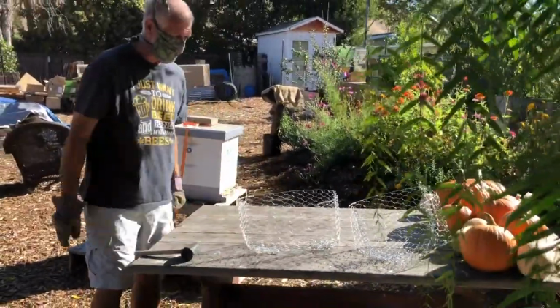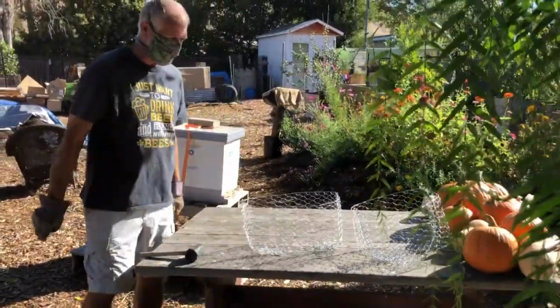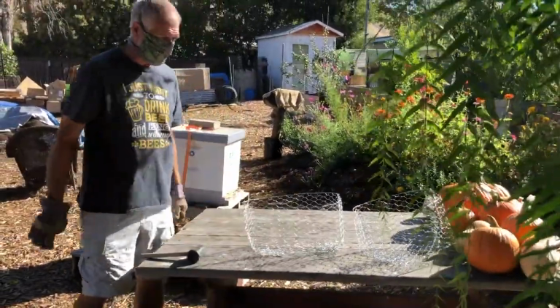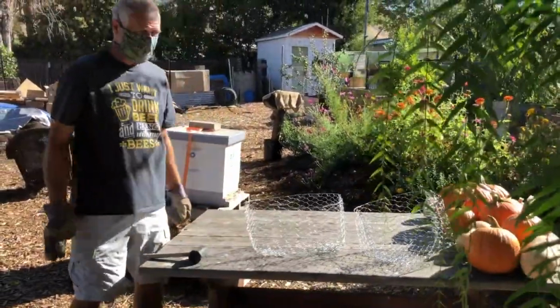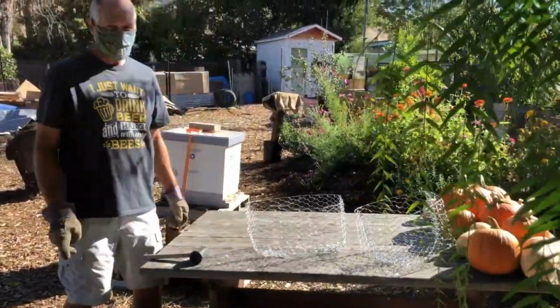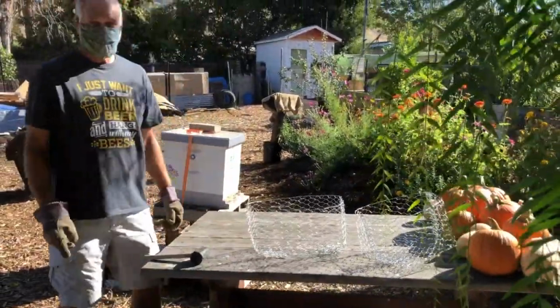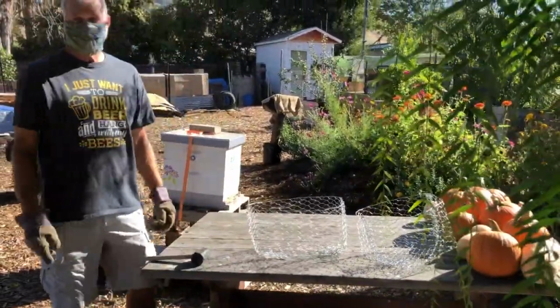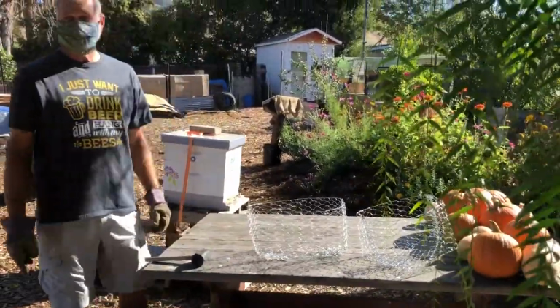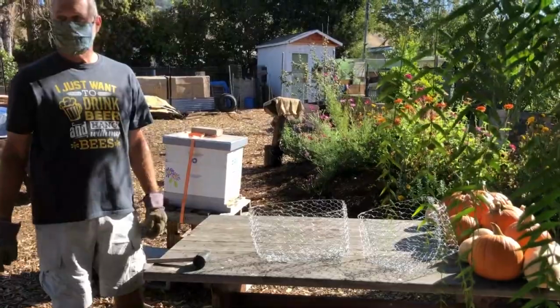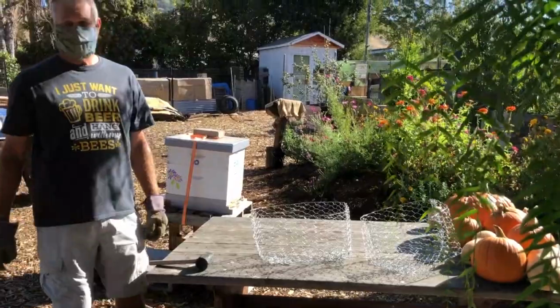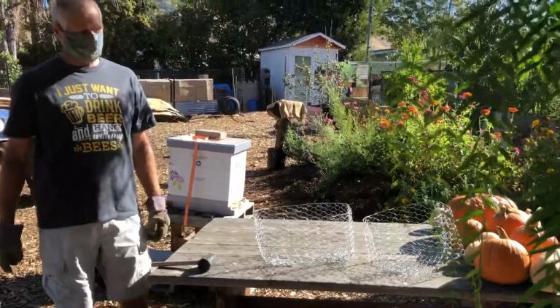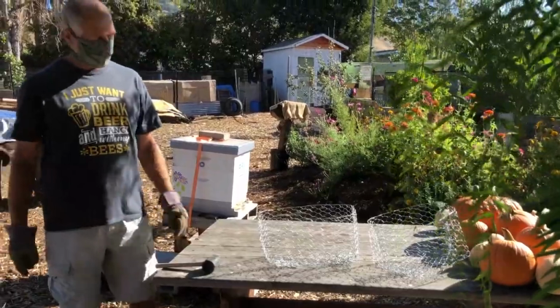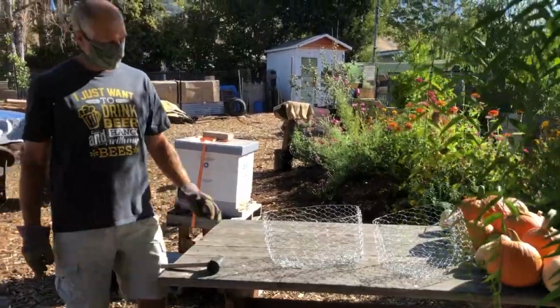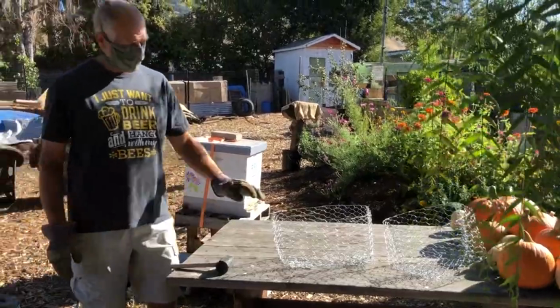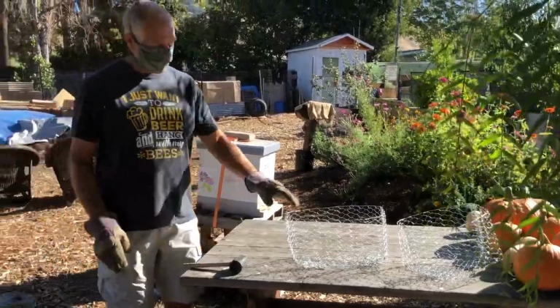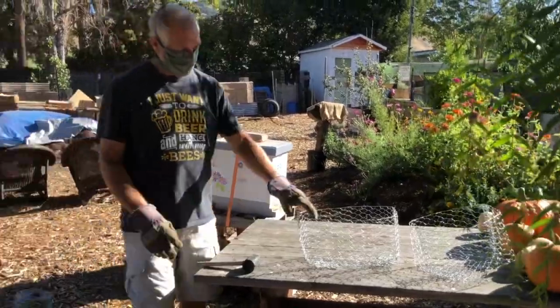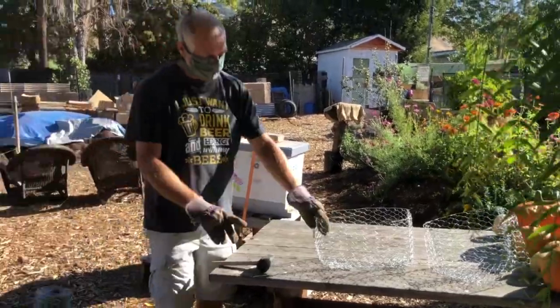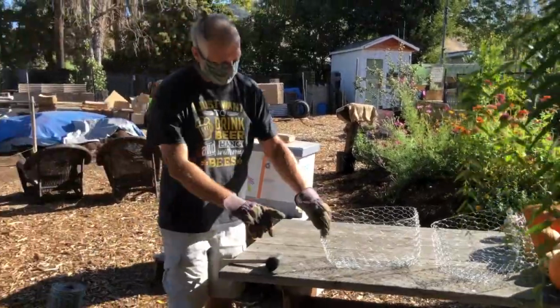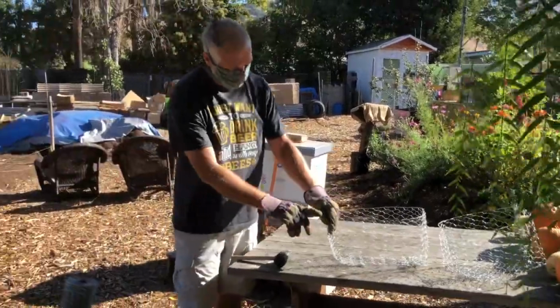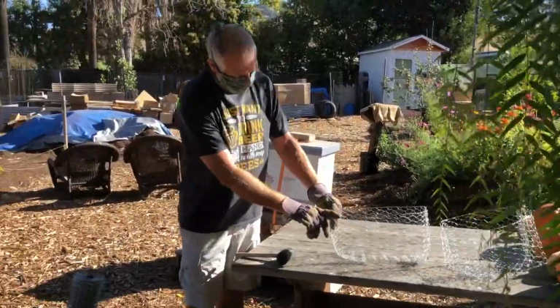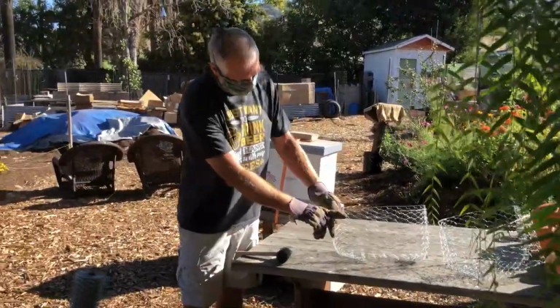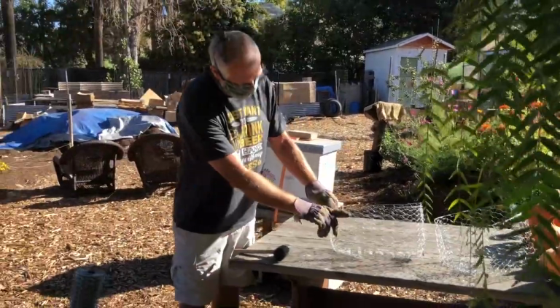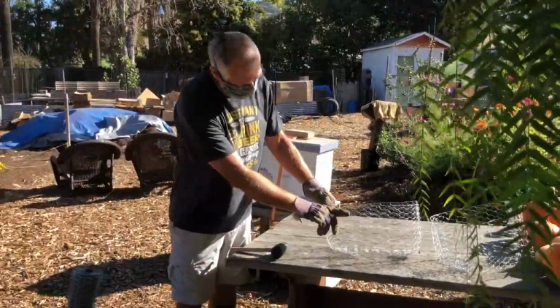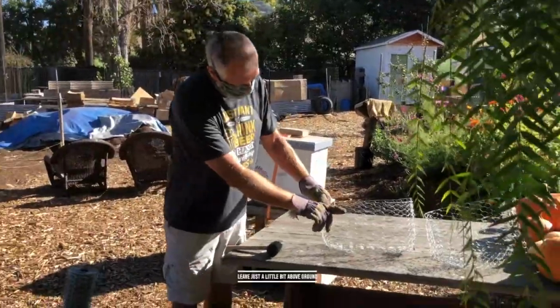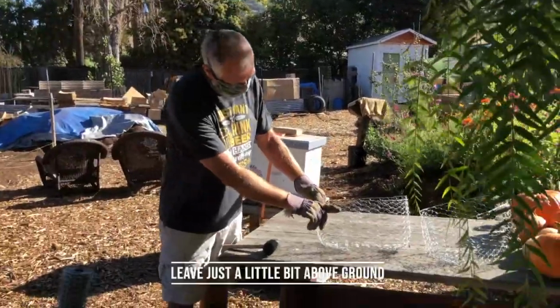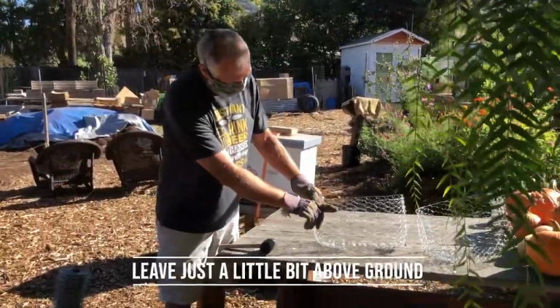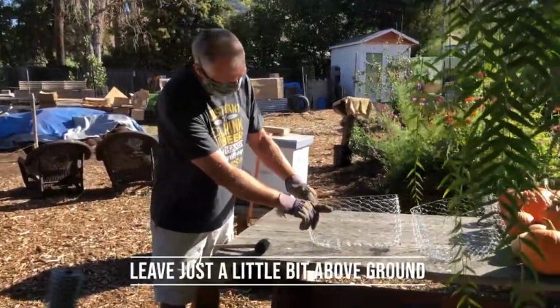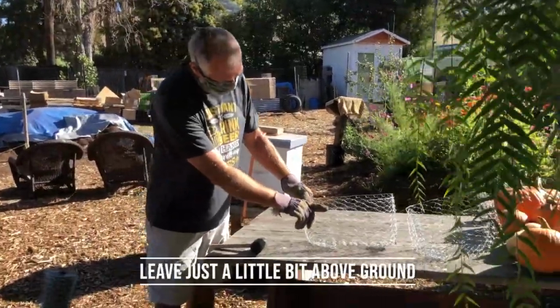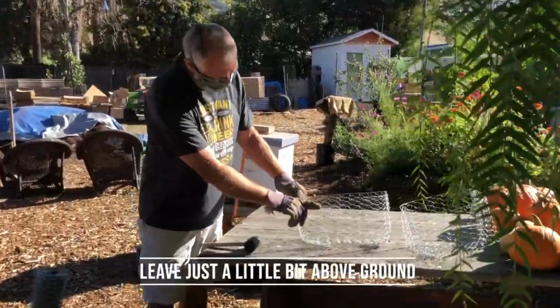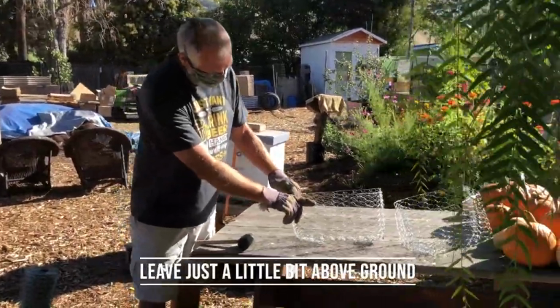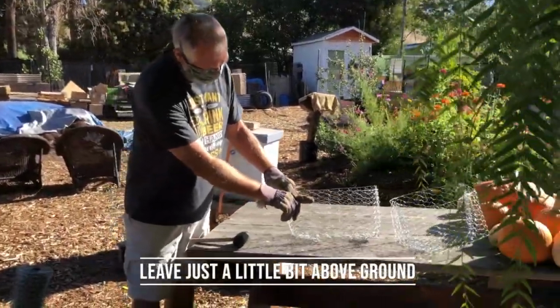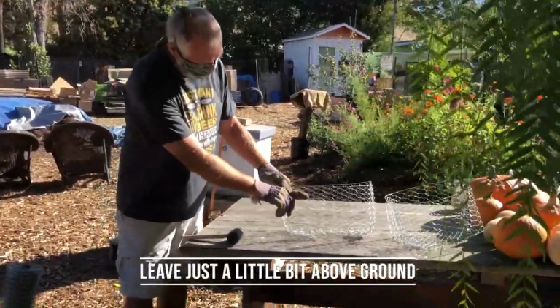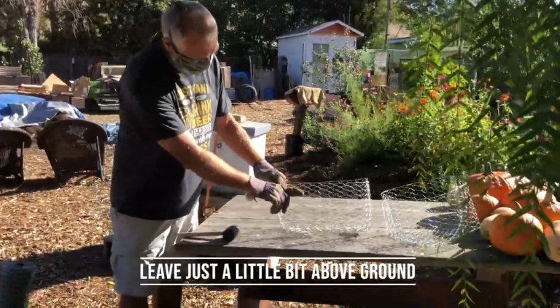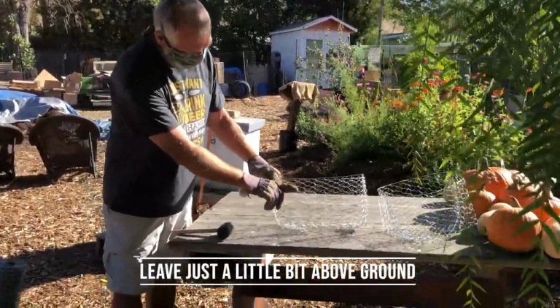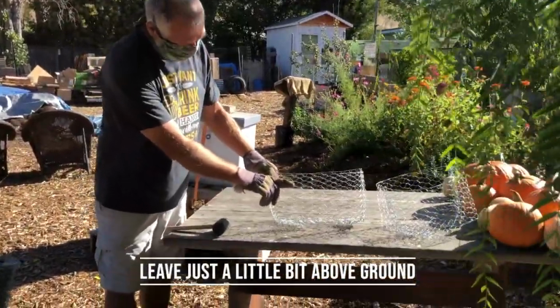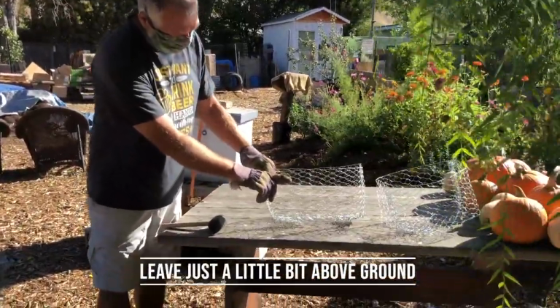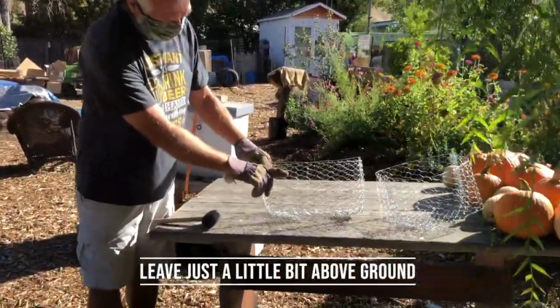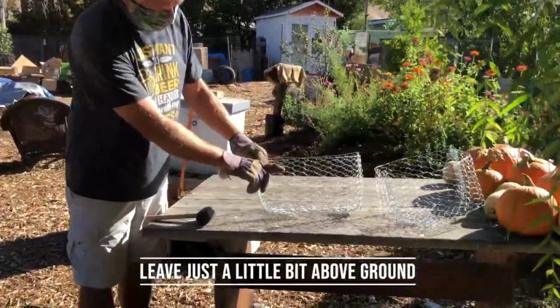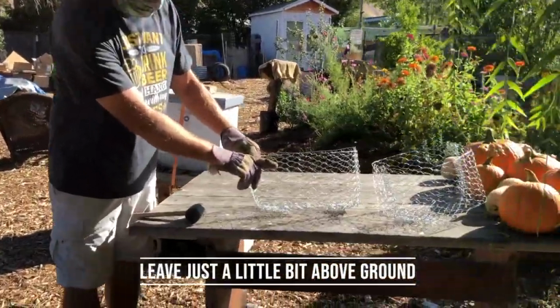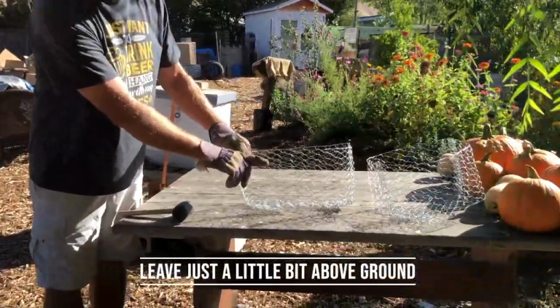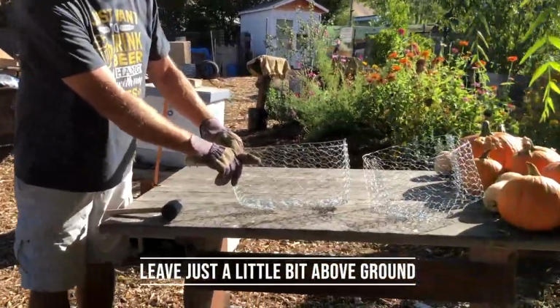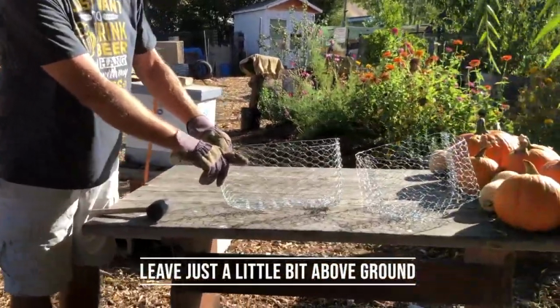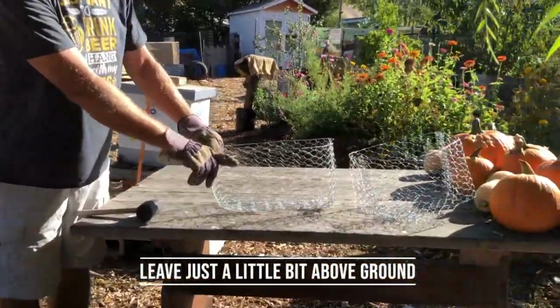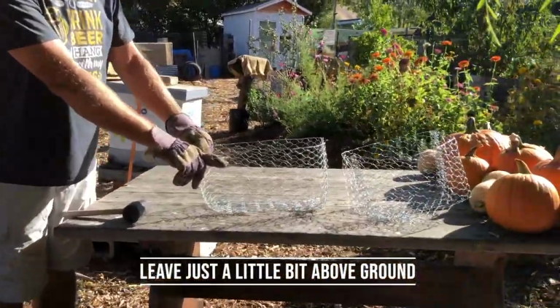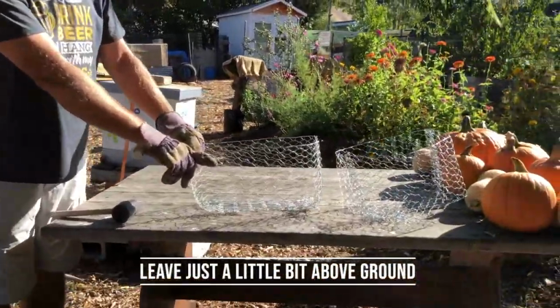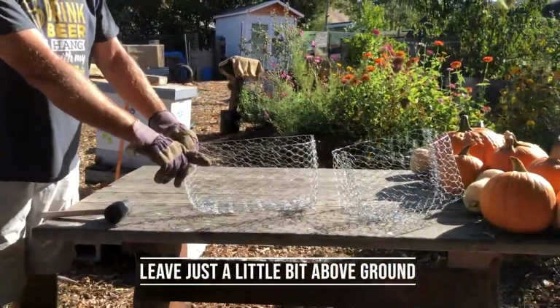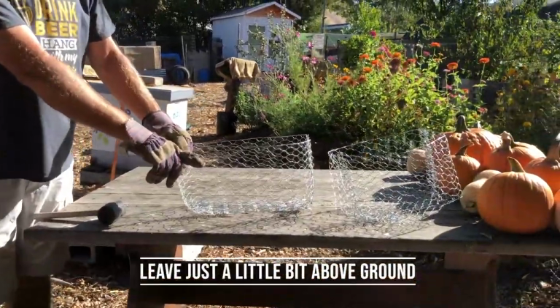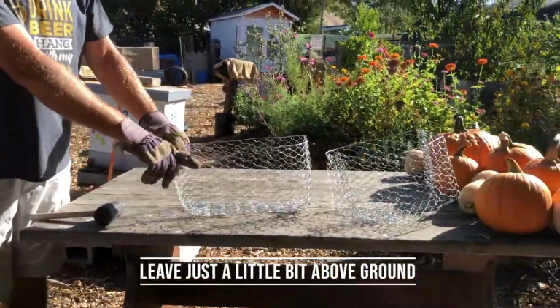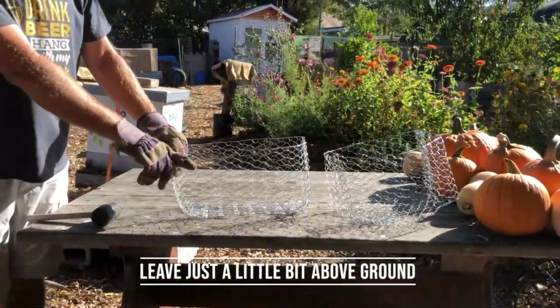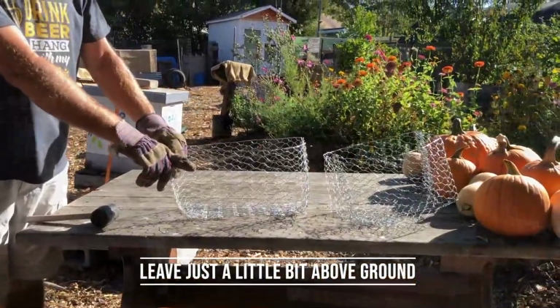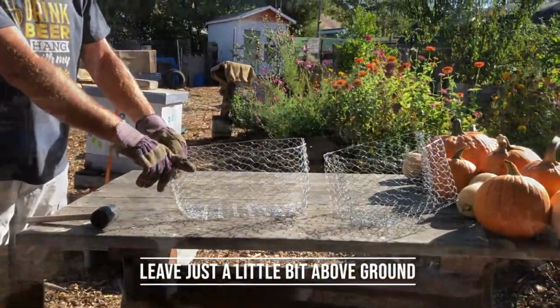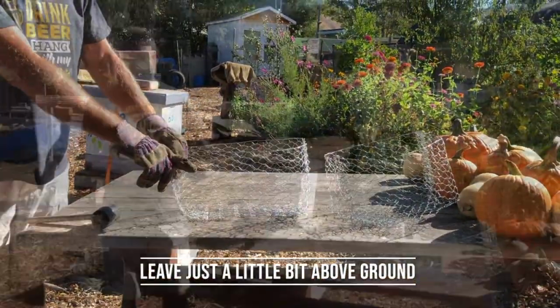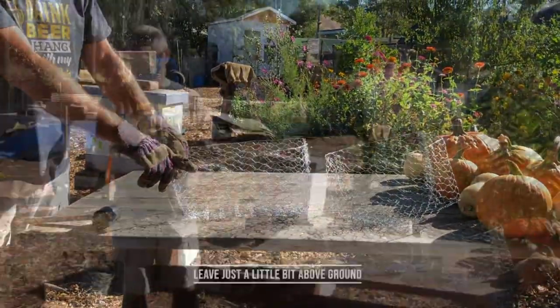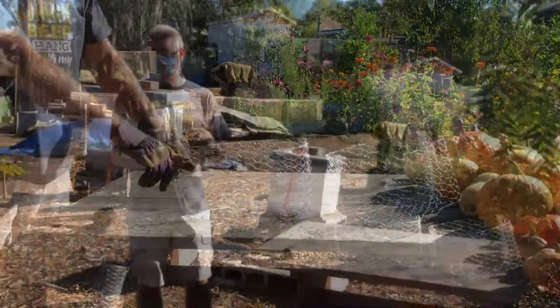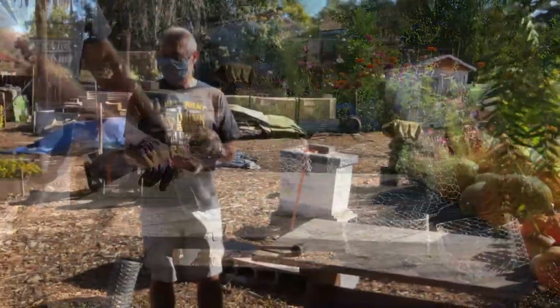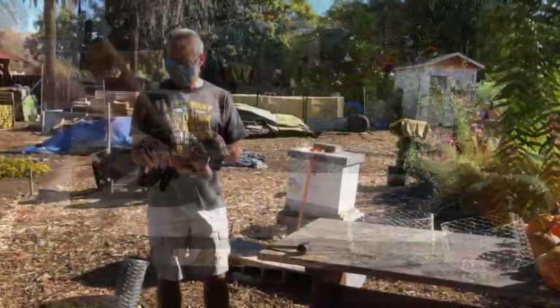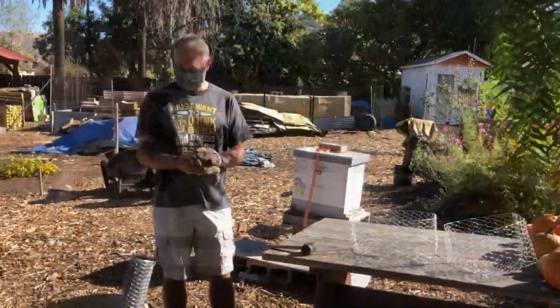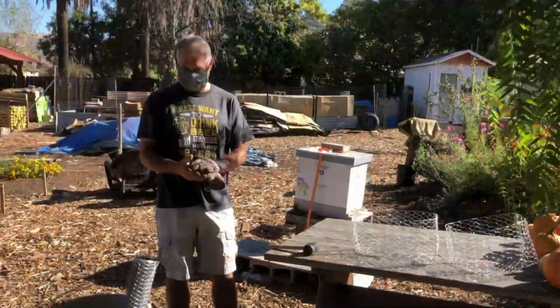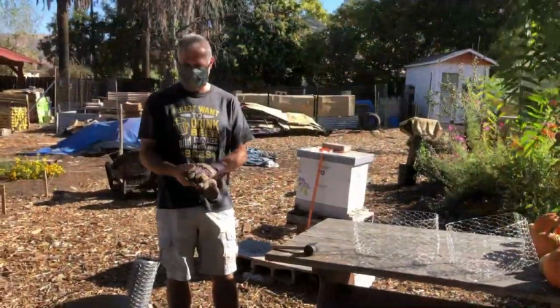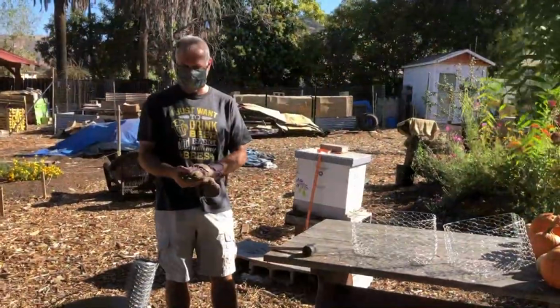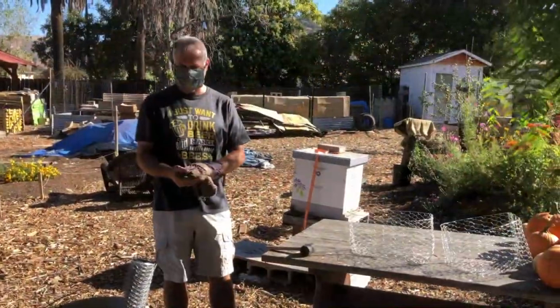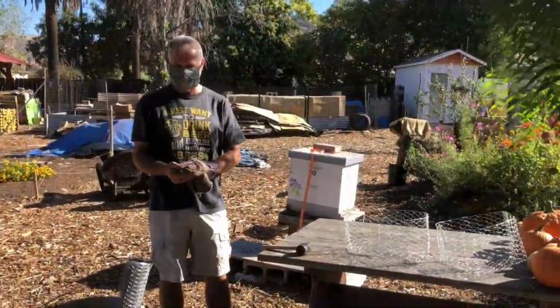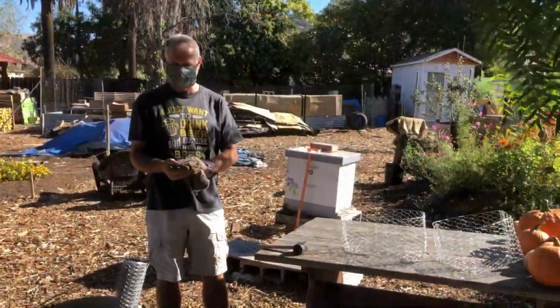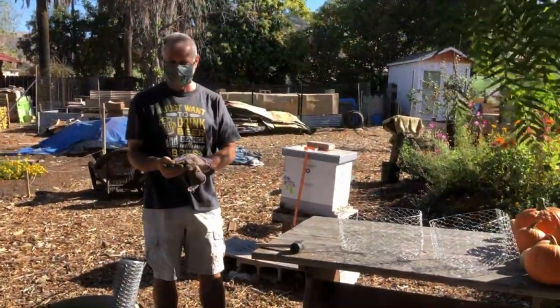Very nice. Then you bury this in the ground, leaving a little bit of it above ground. Perfect. Thanks, Mike.